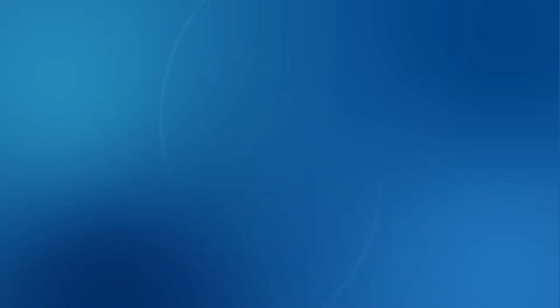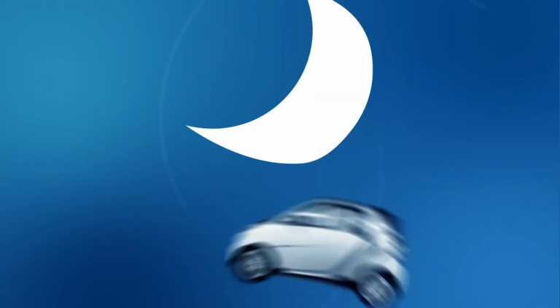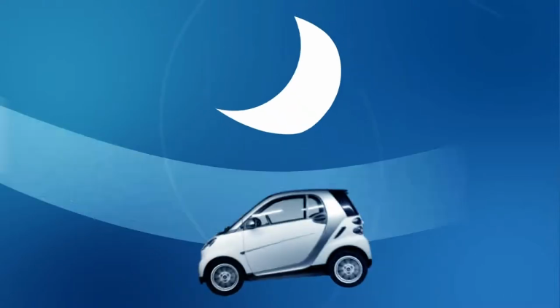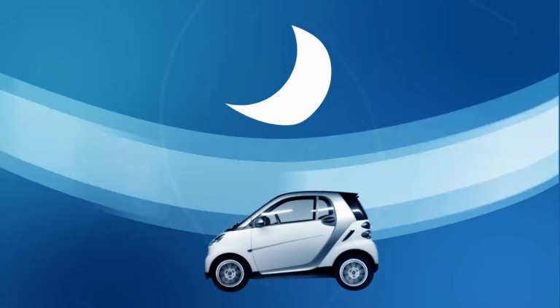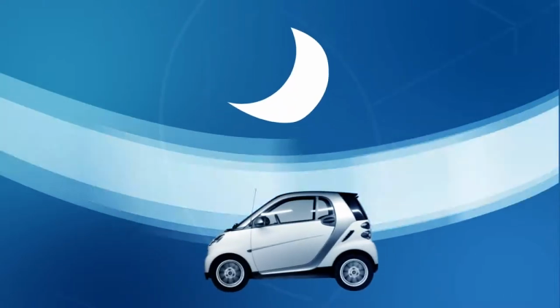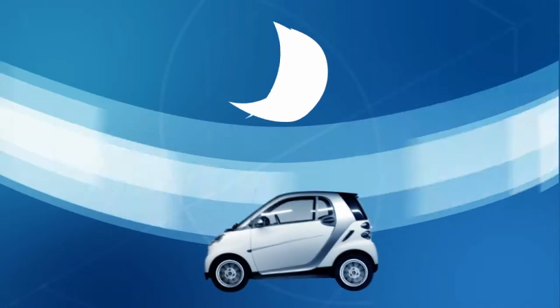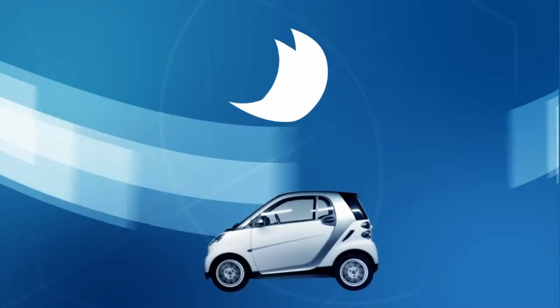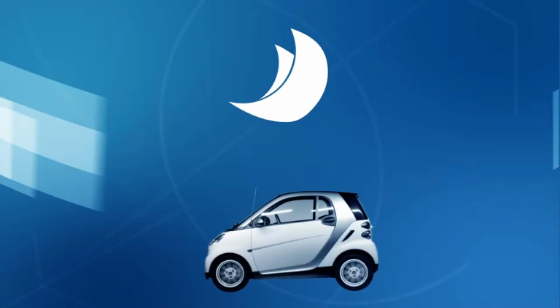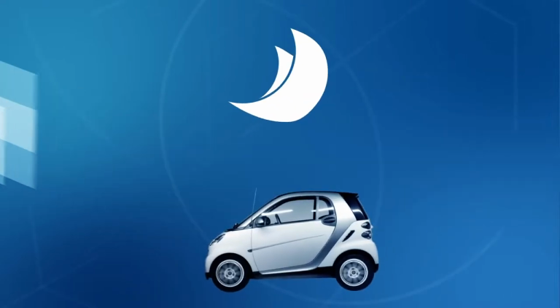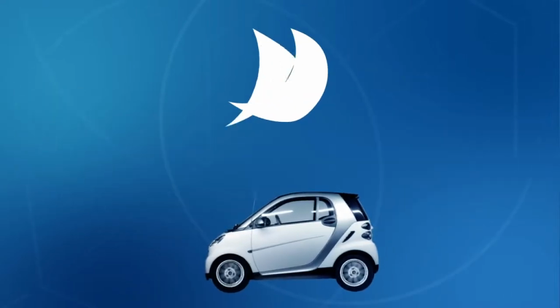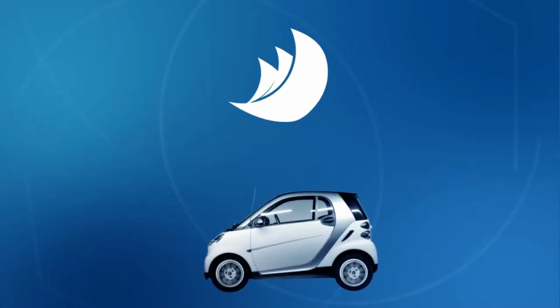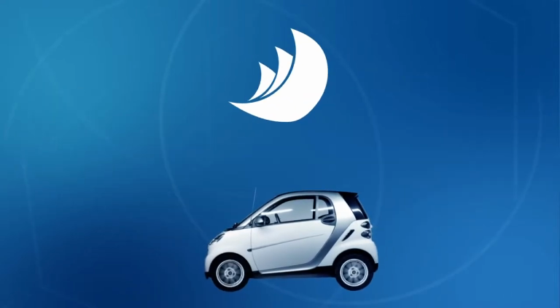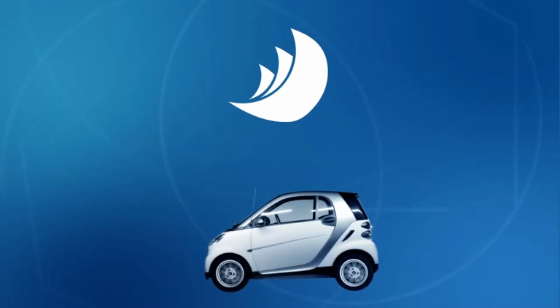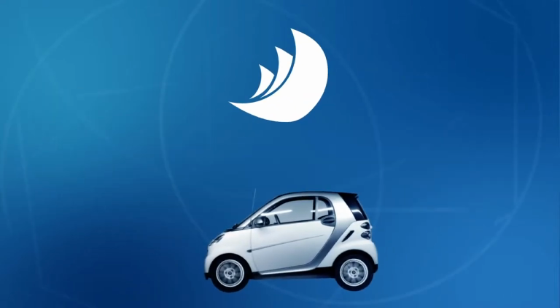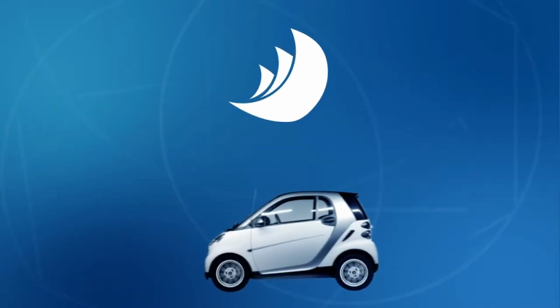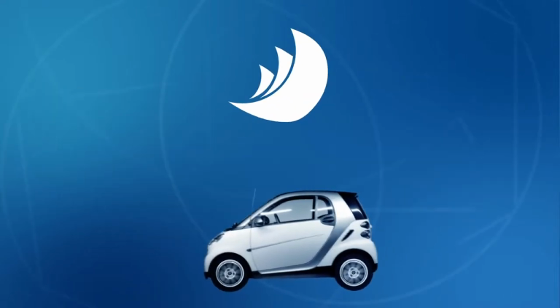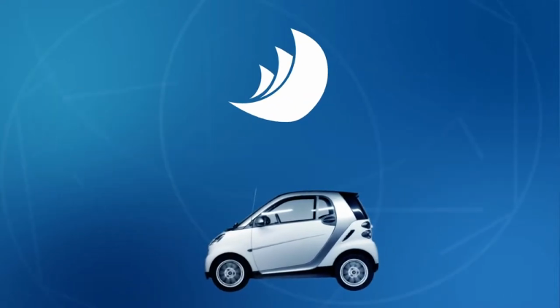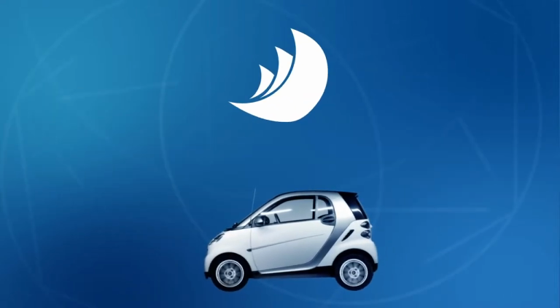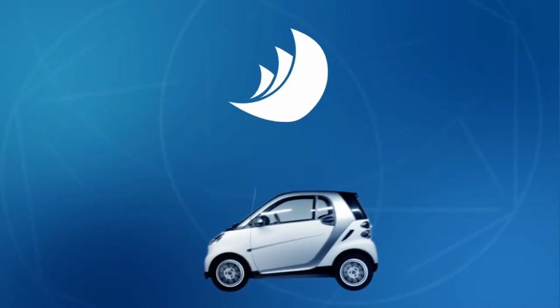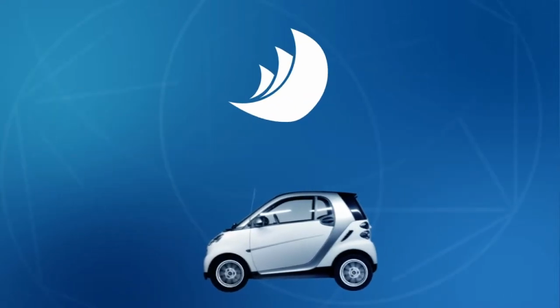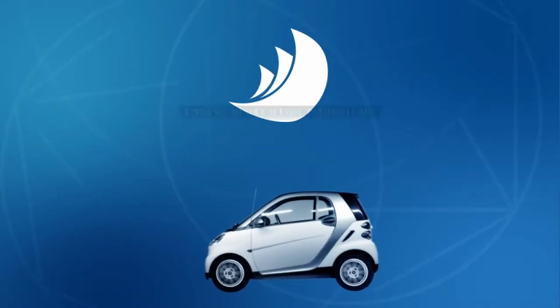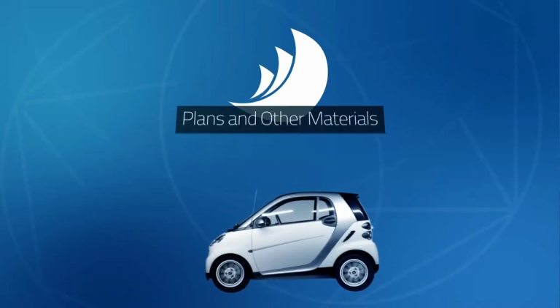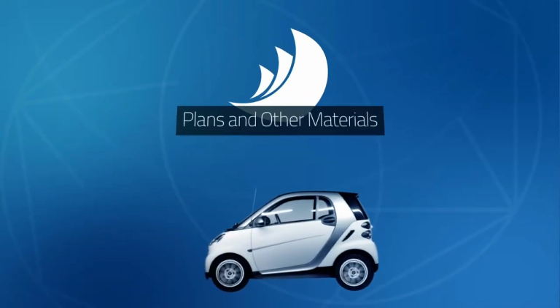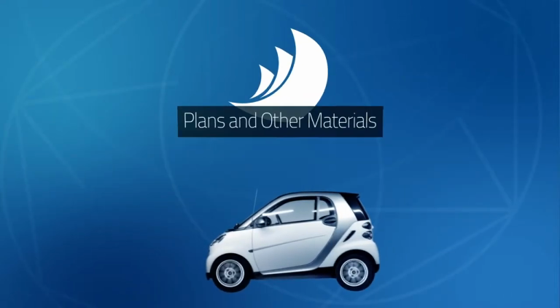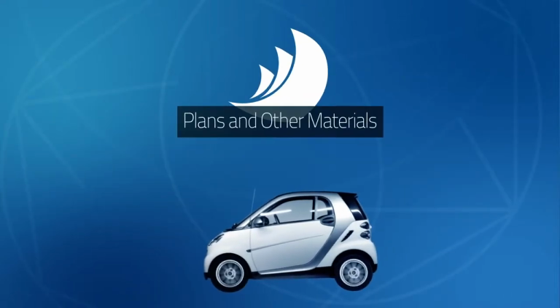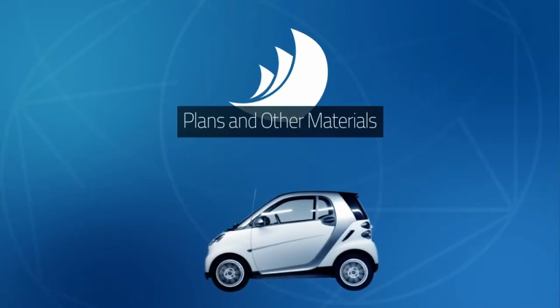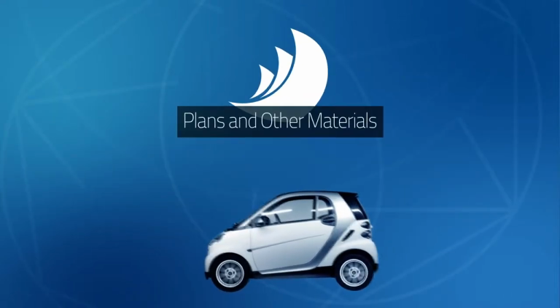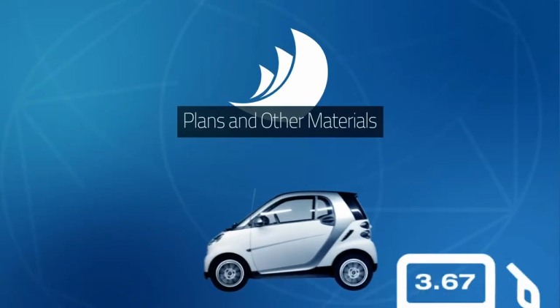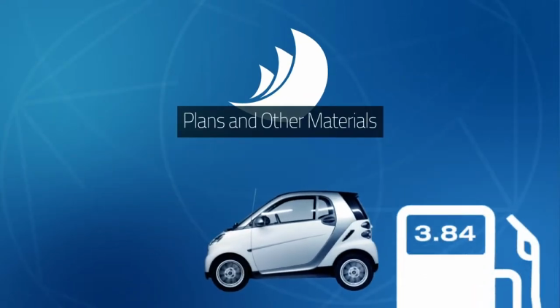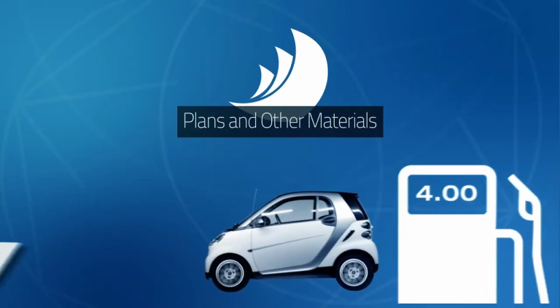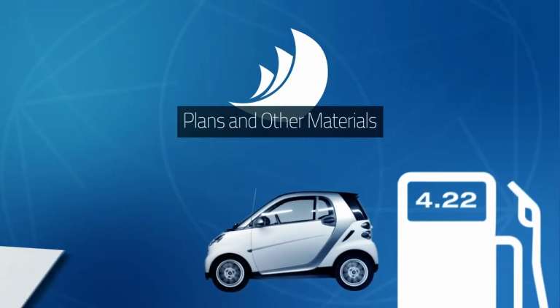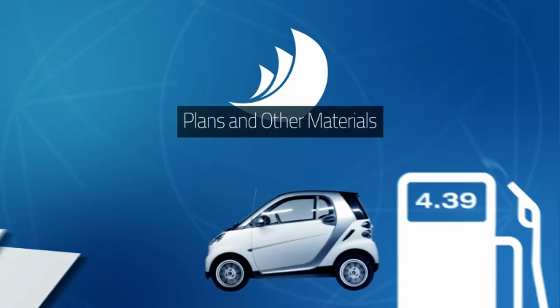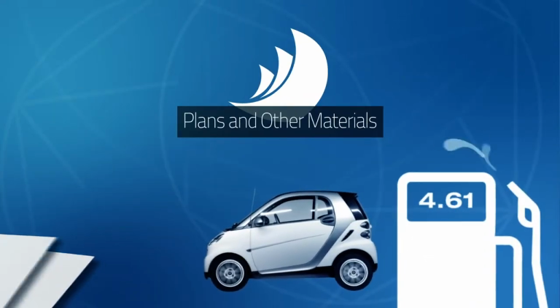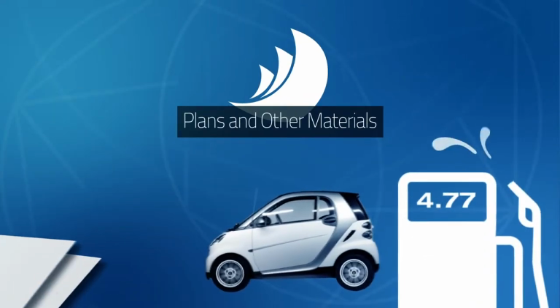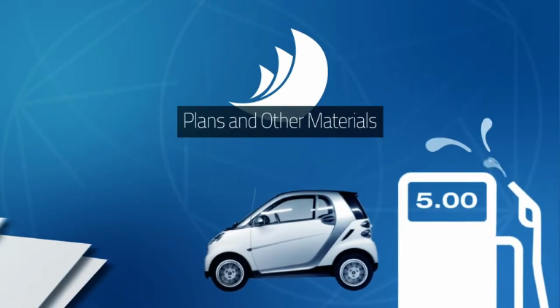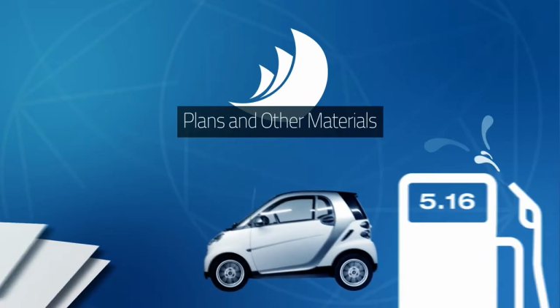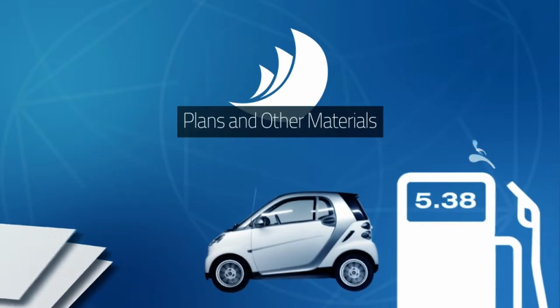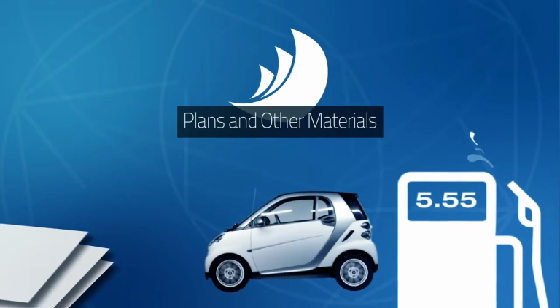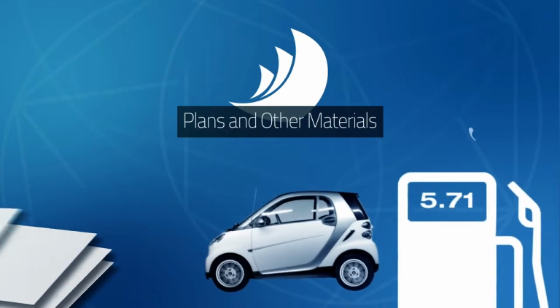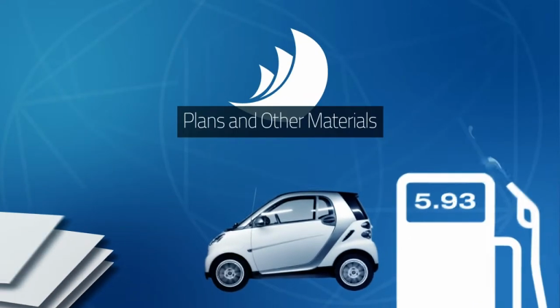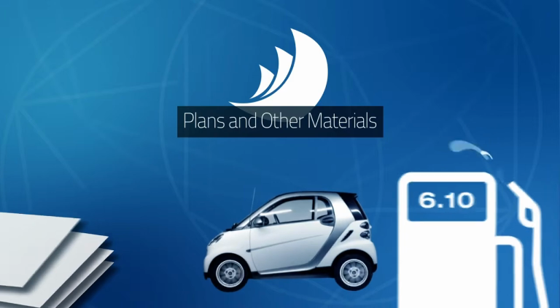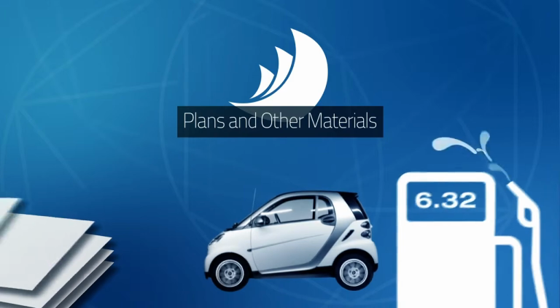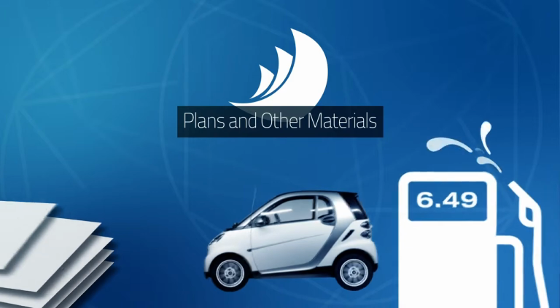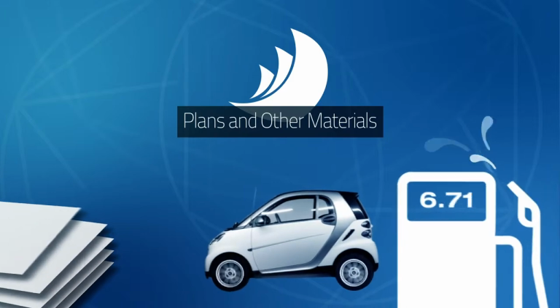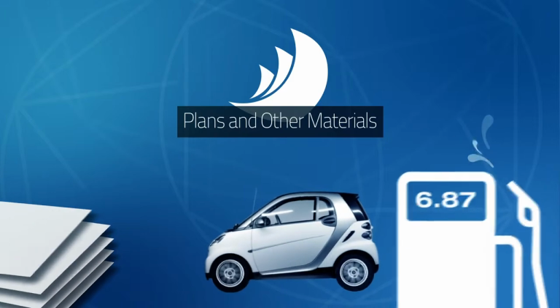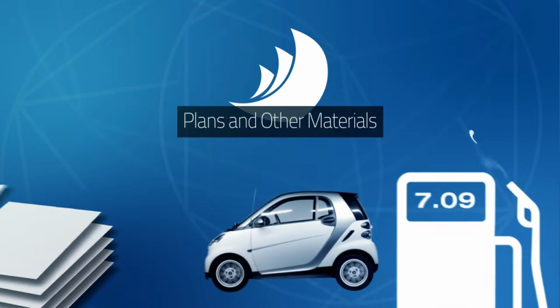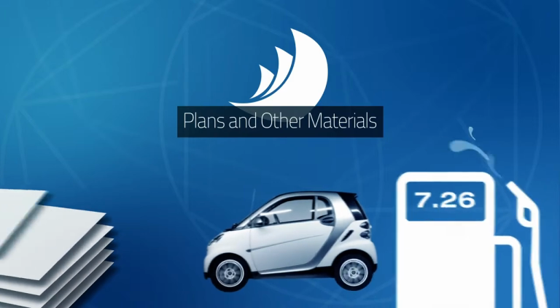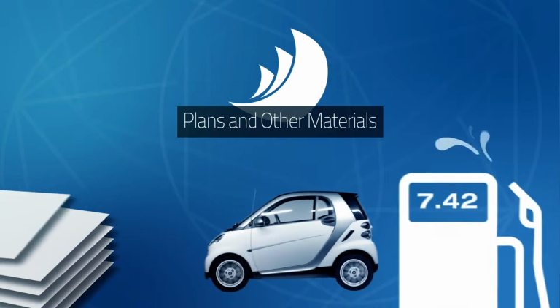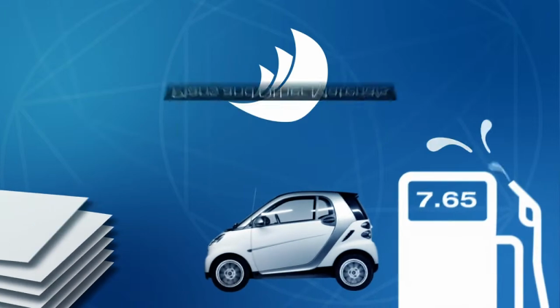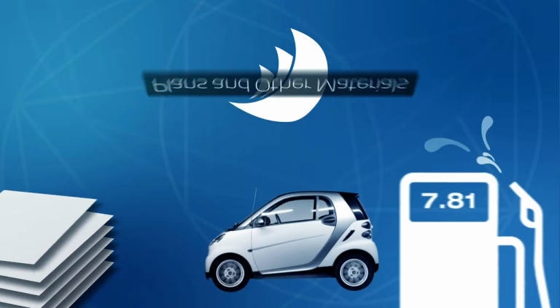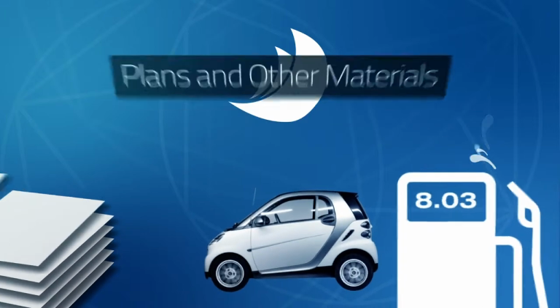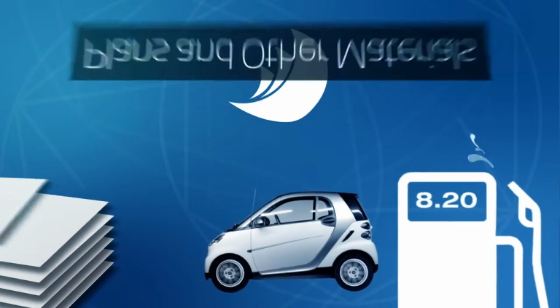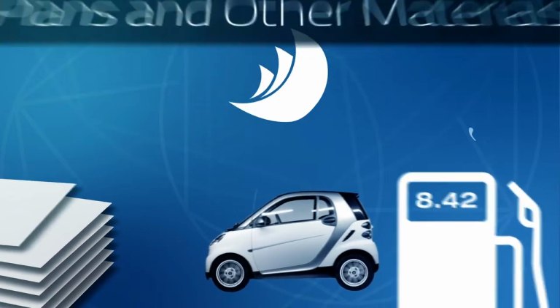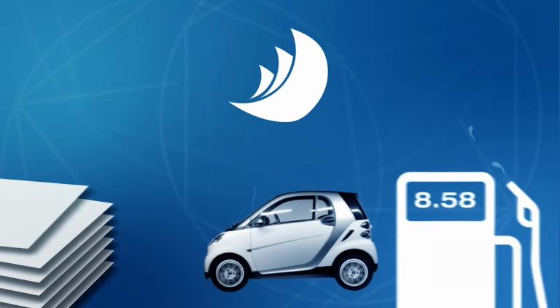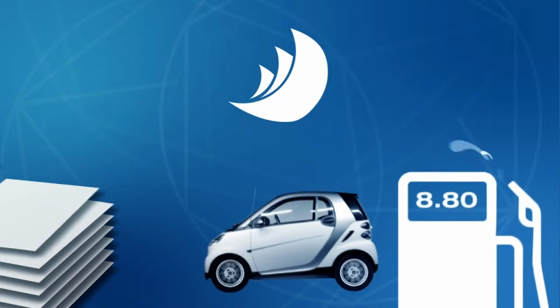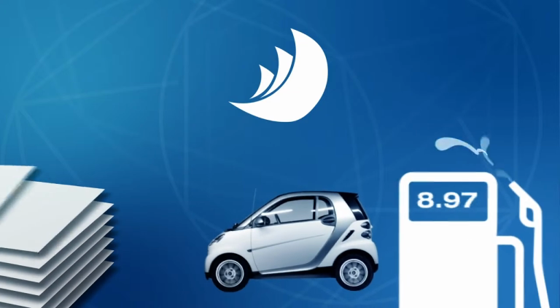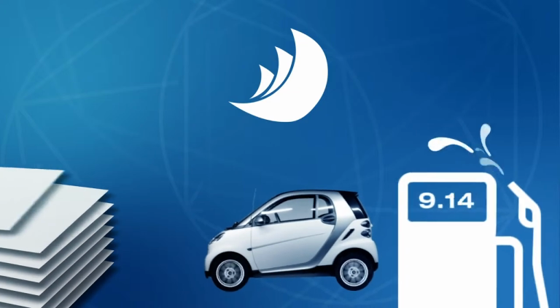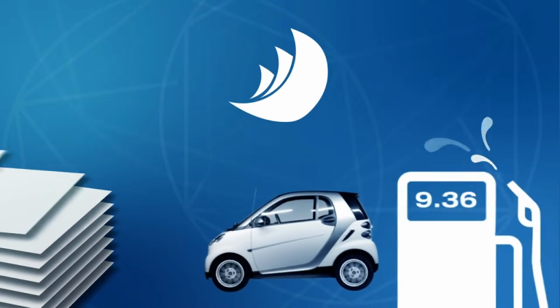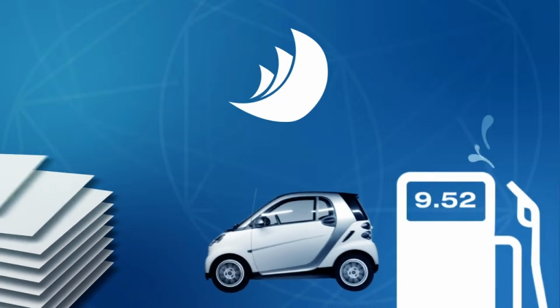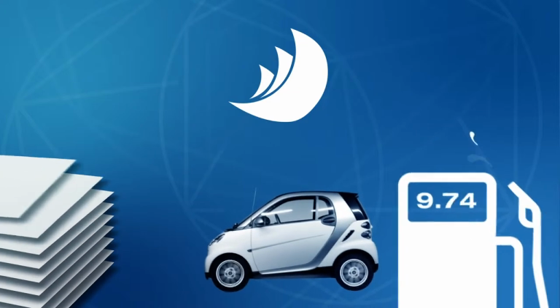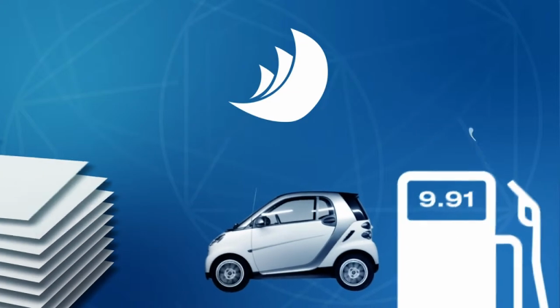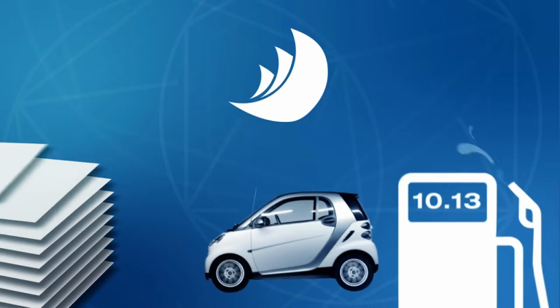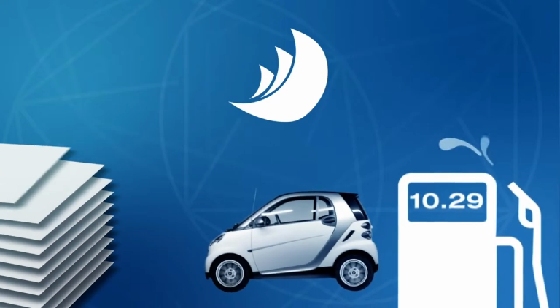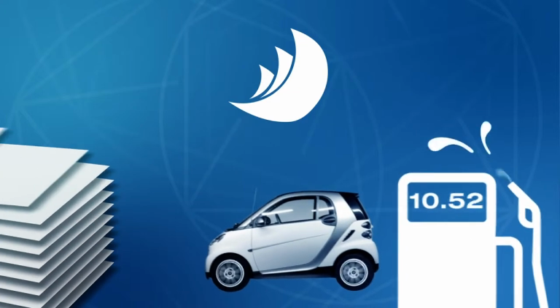How often do you drive to Linn Imaging for plans? With soaring gas prices, we have a plan that can help save your company money.